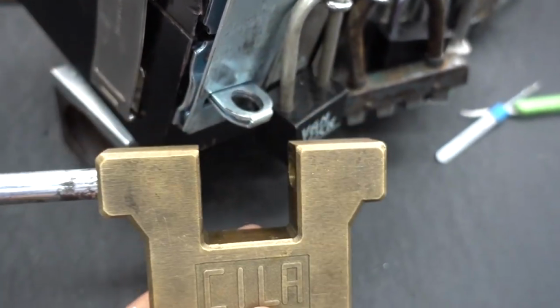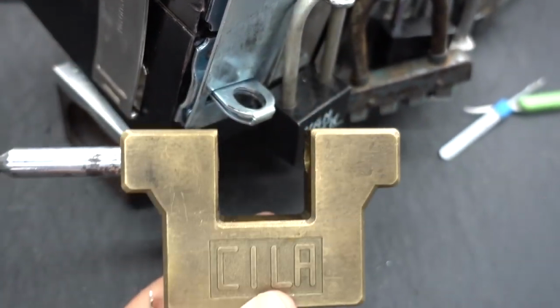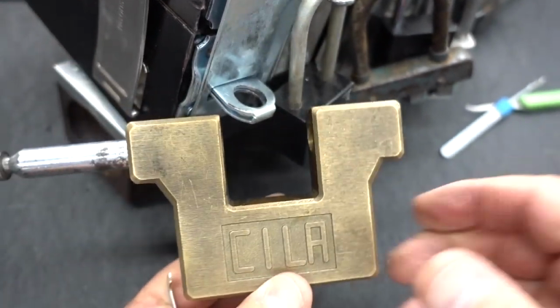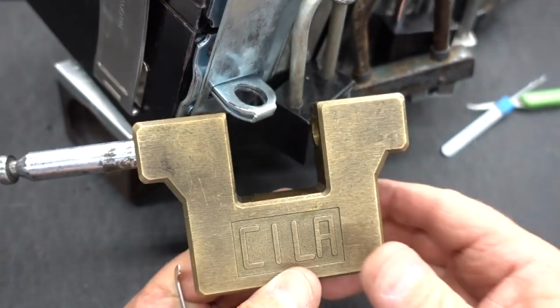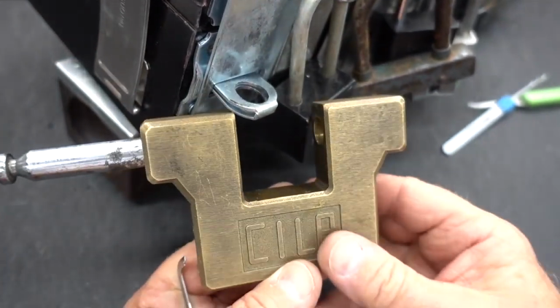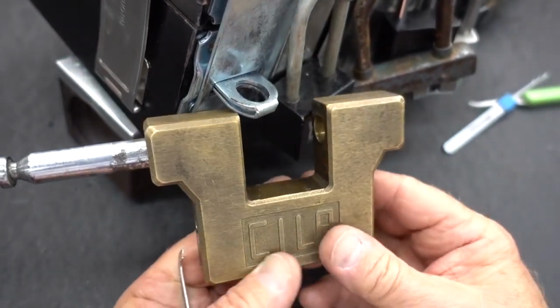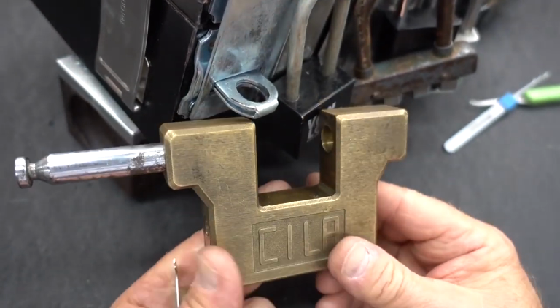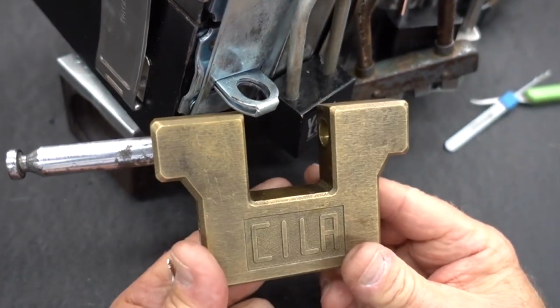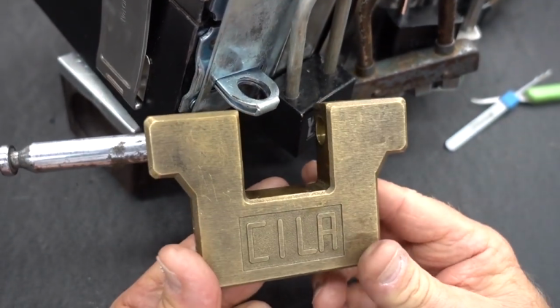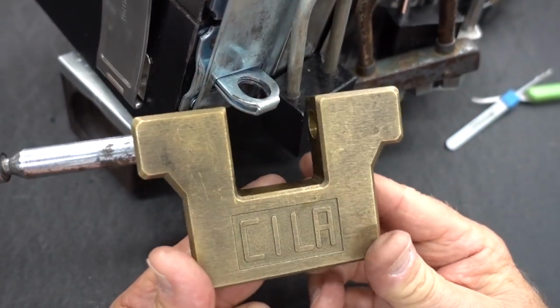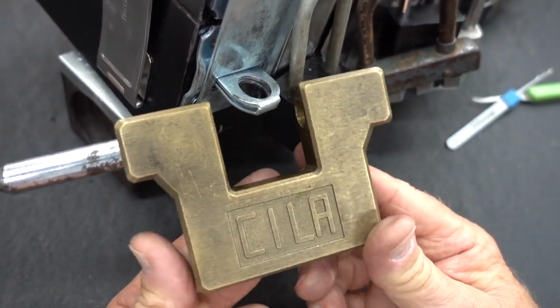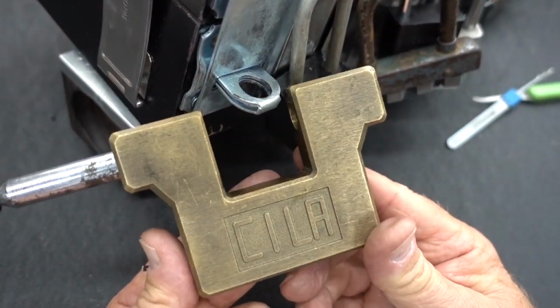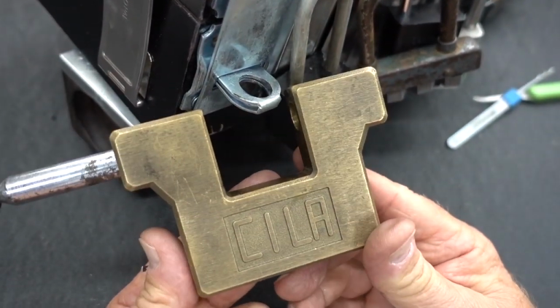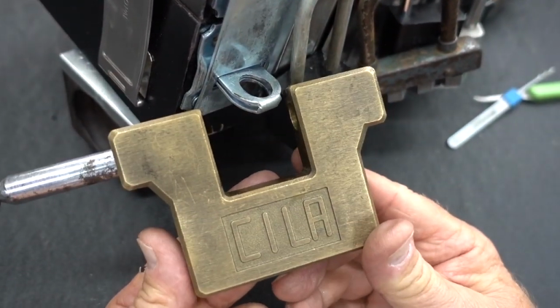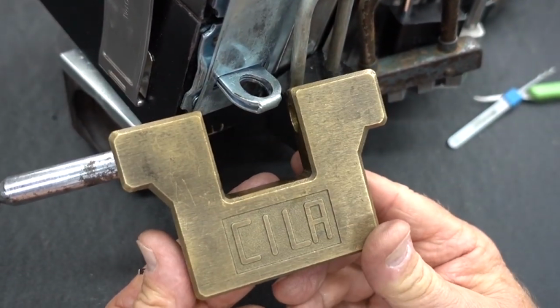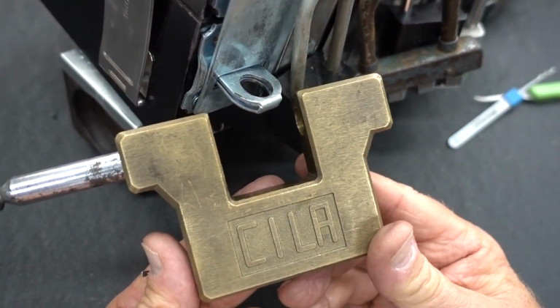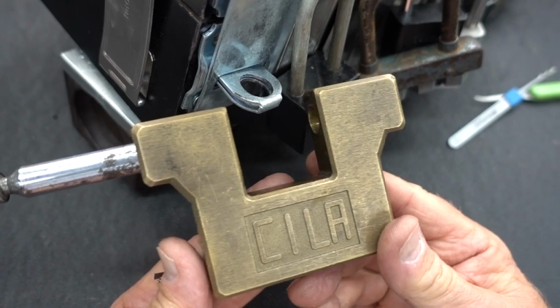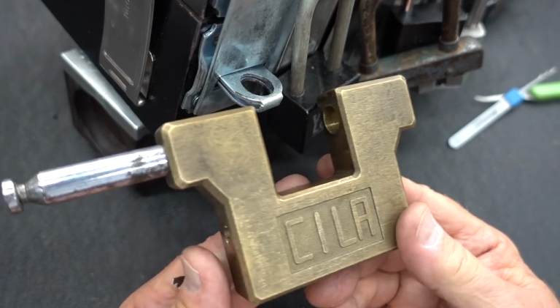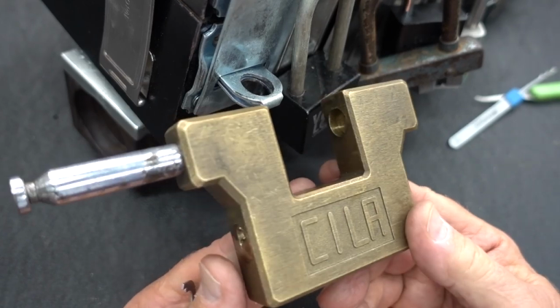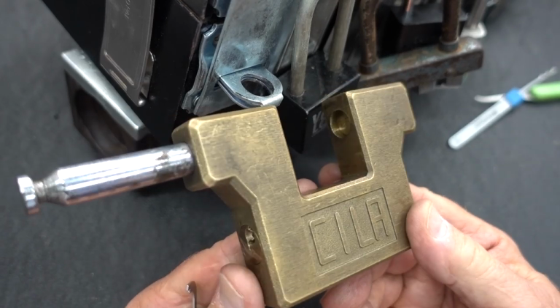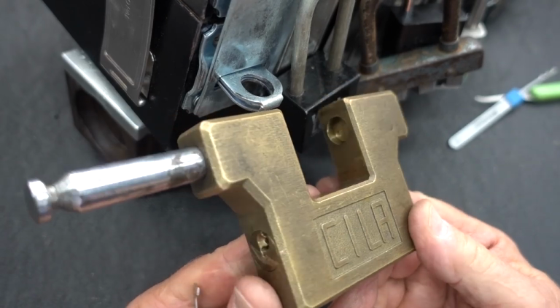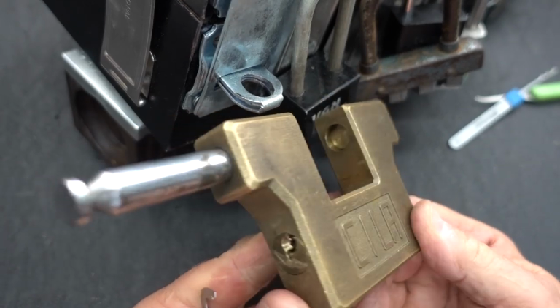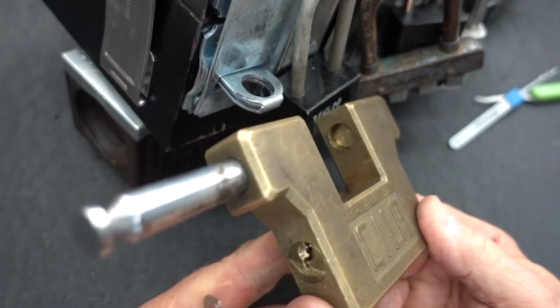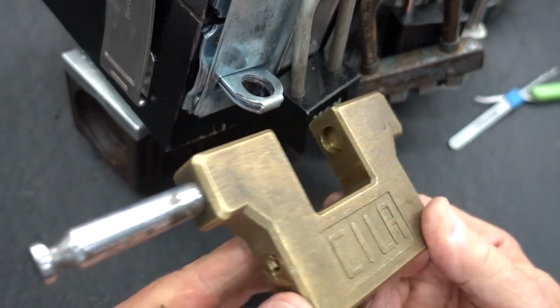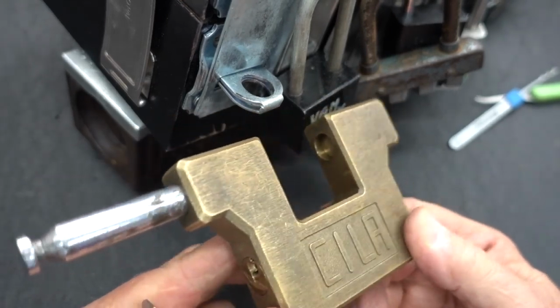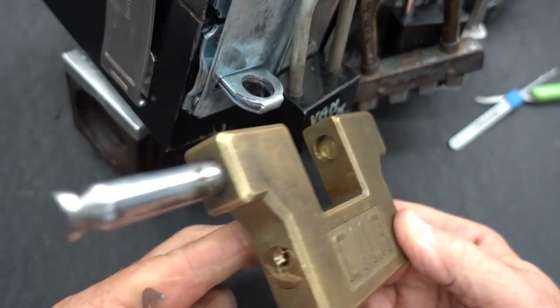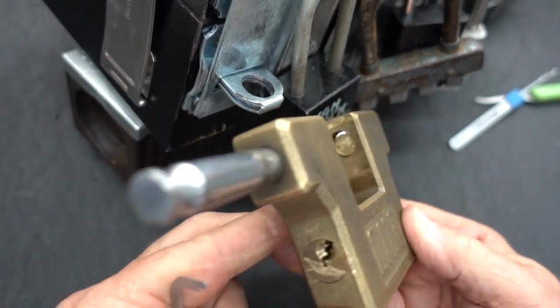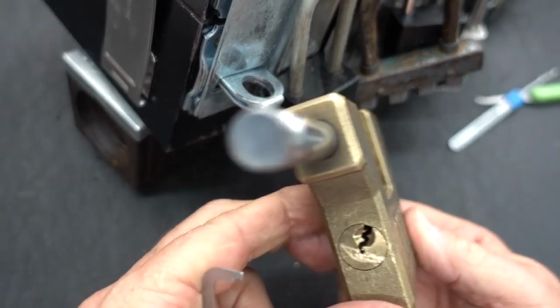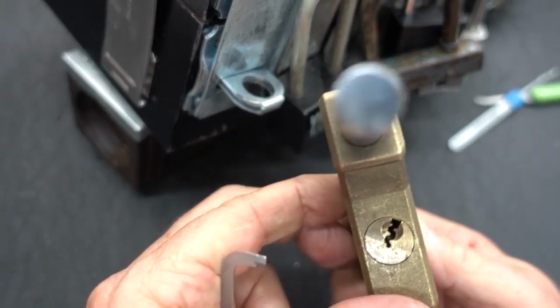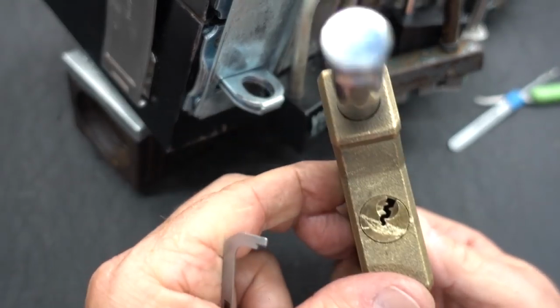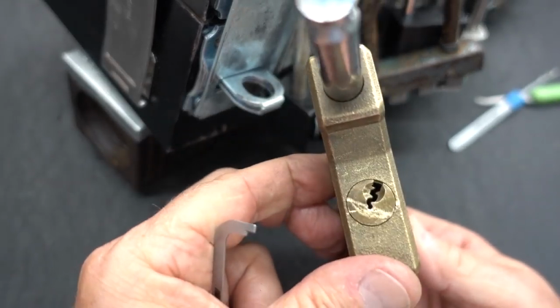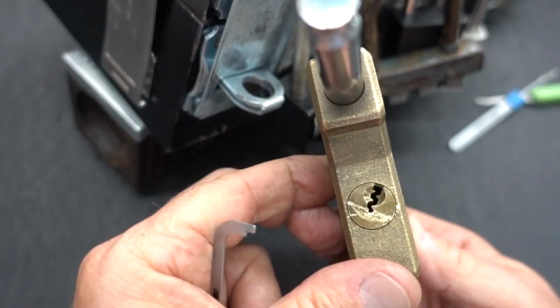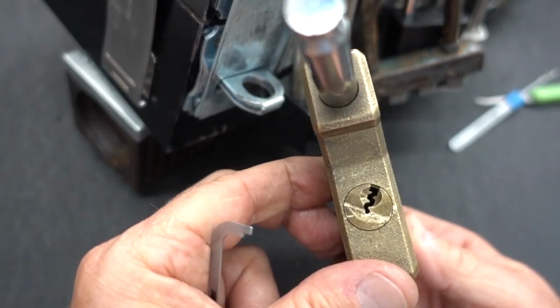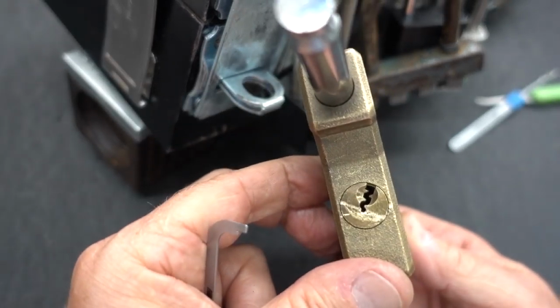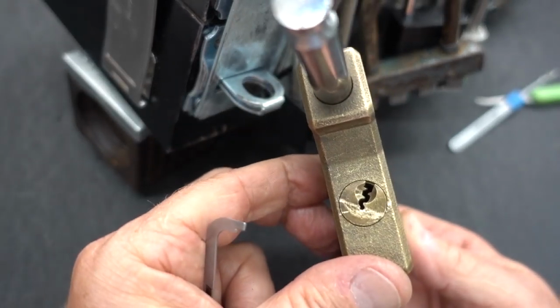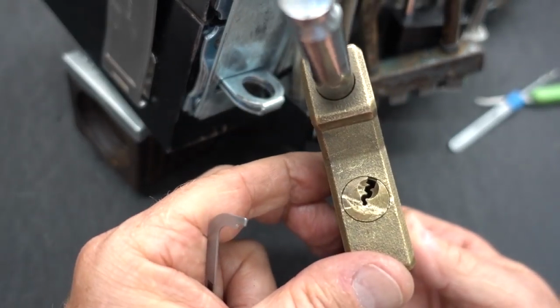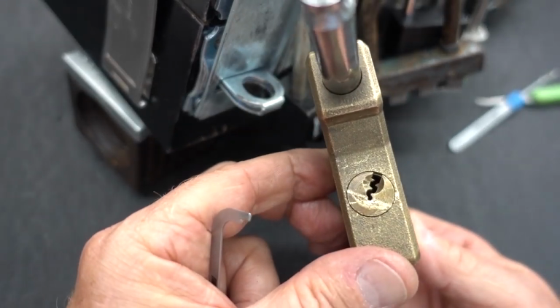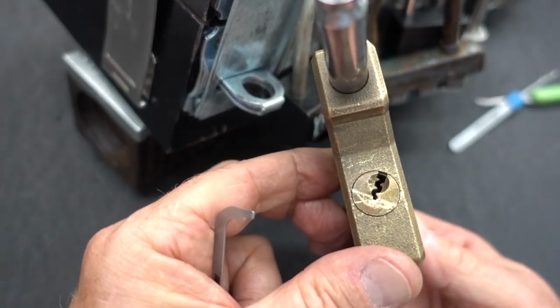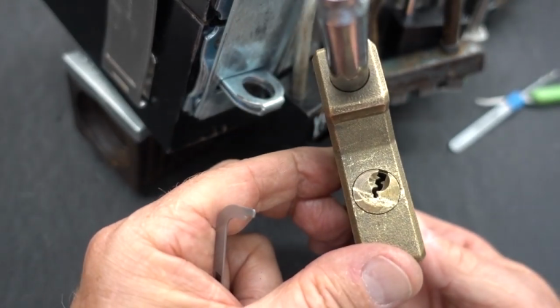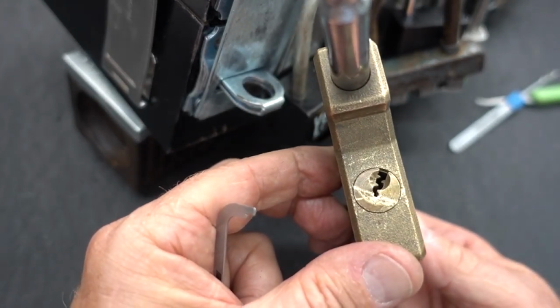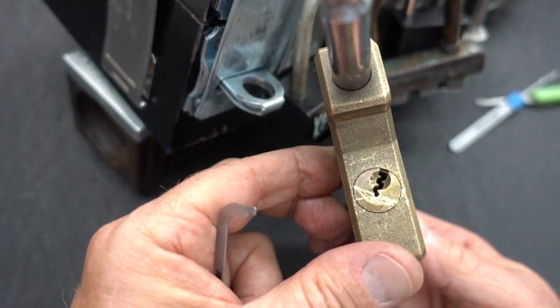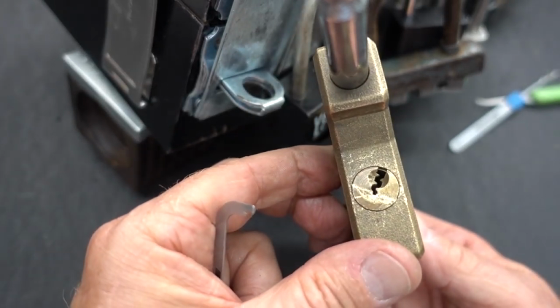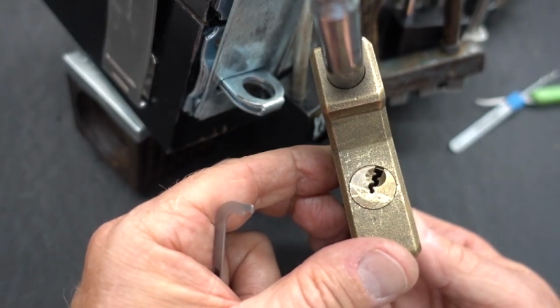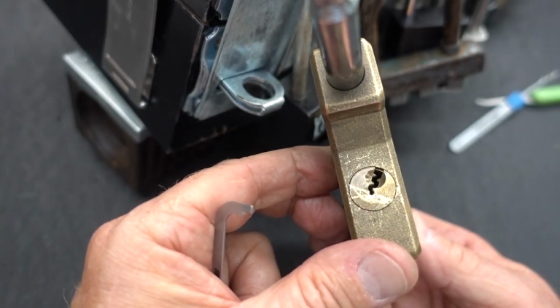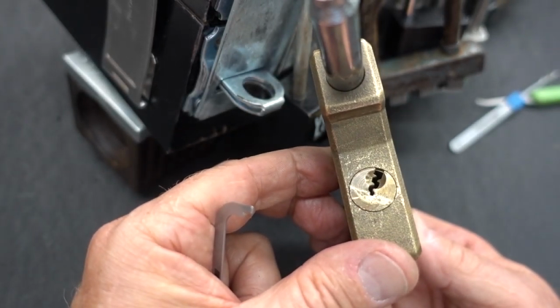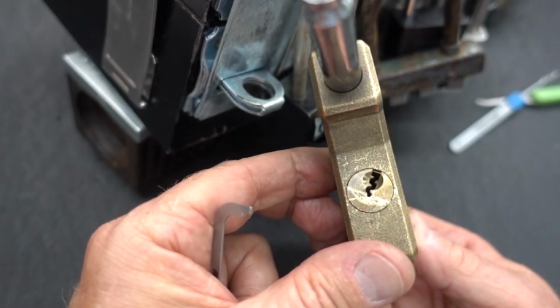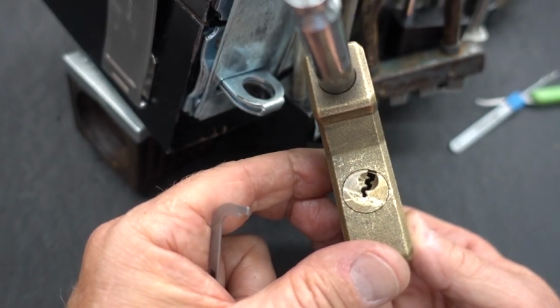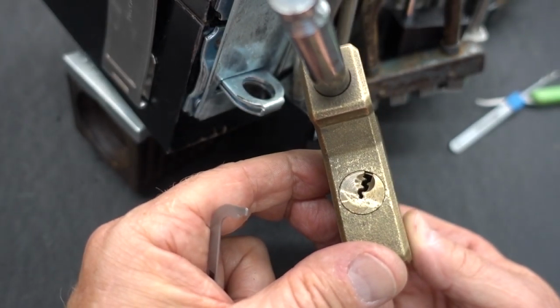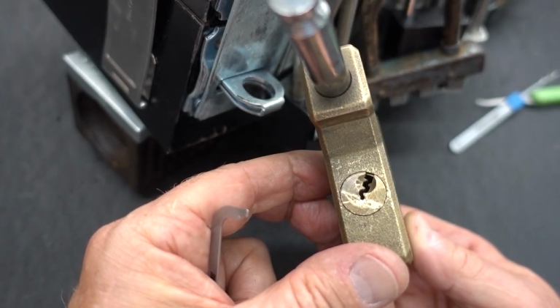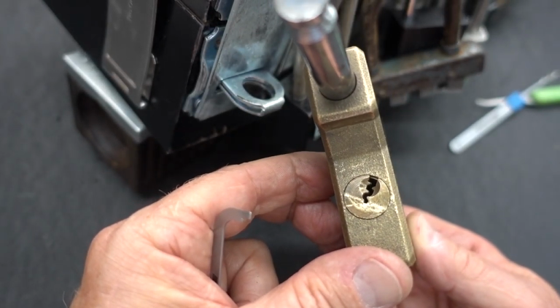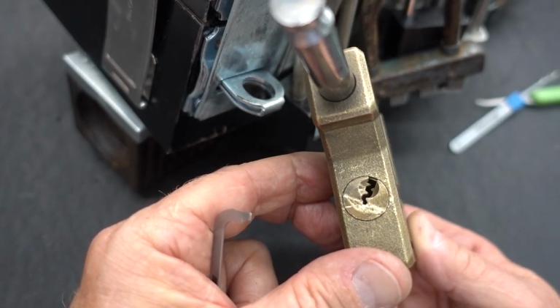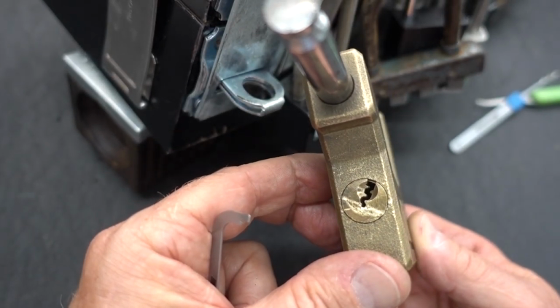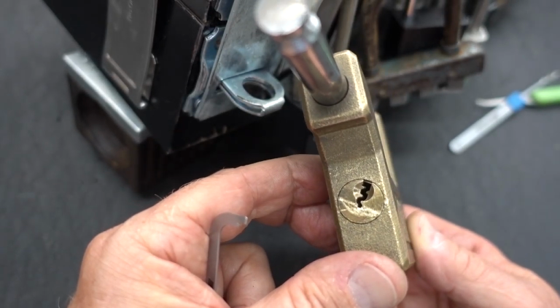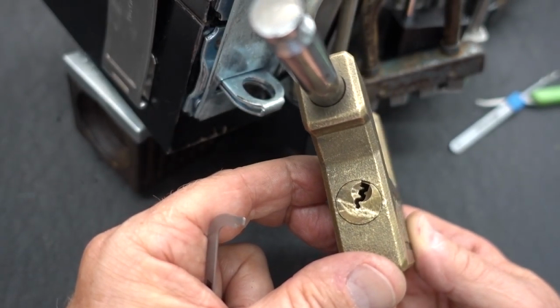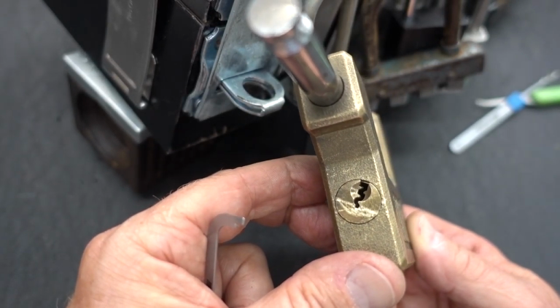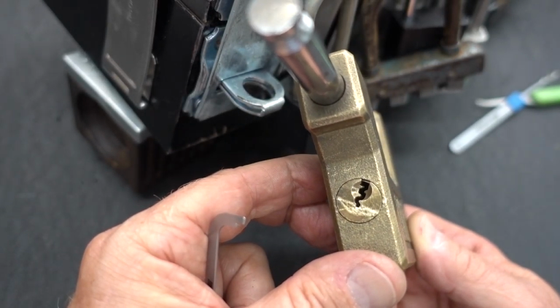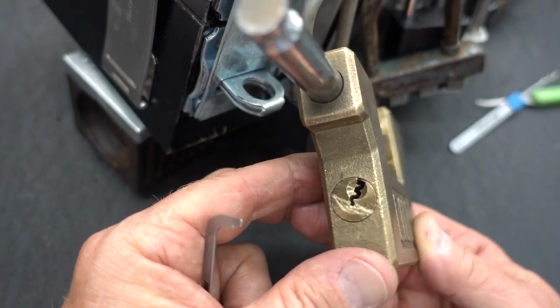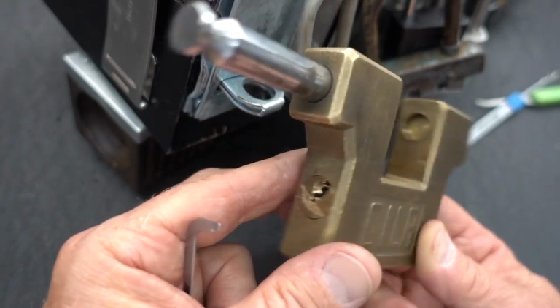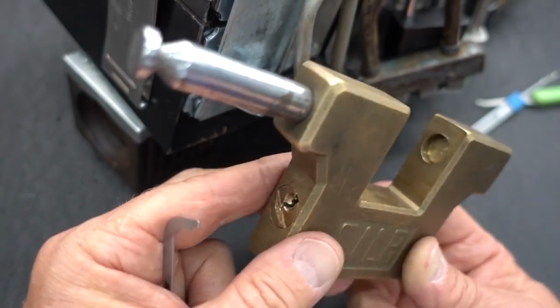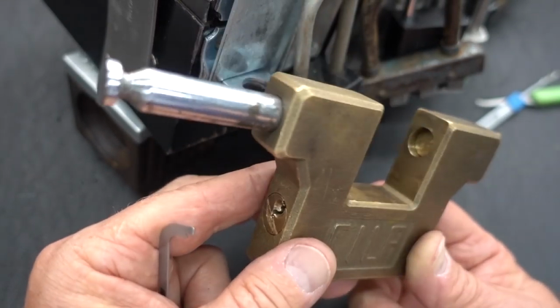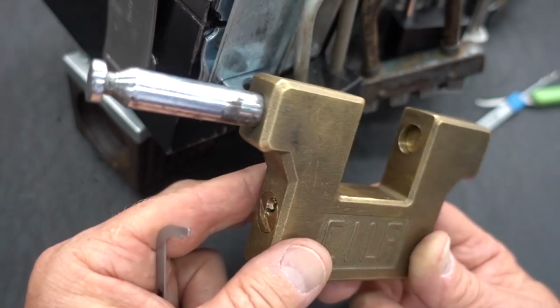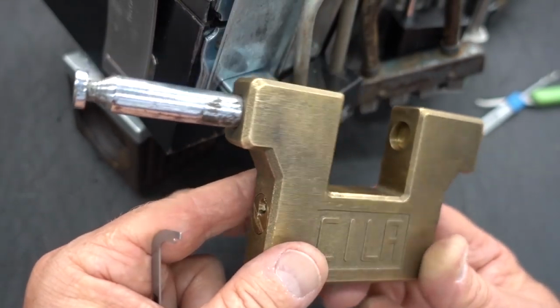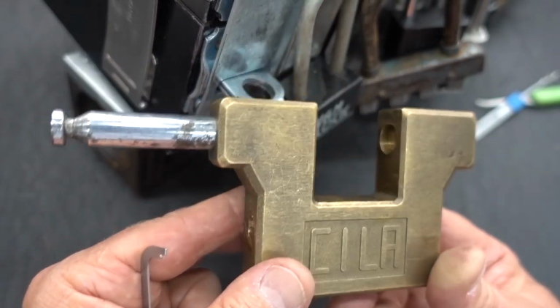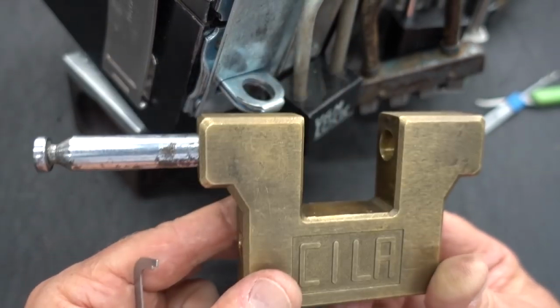Anyway, I appreciate your time. Stay safe, stay legal. That was one nasty, sneaky-looking keyway. Thanks, guys.